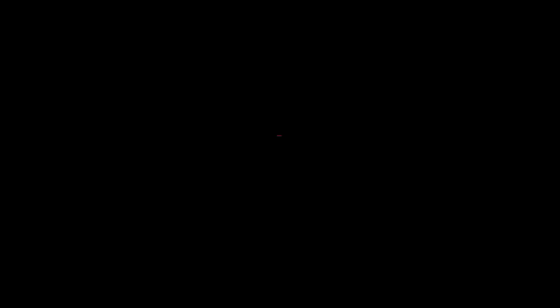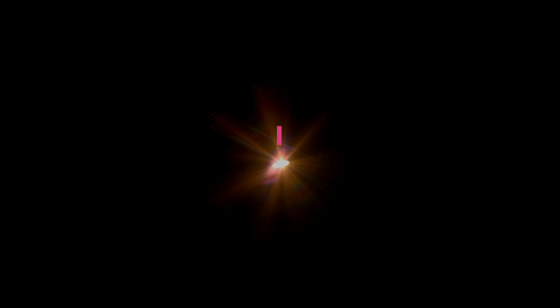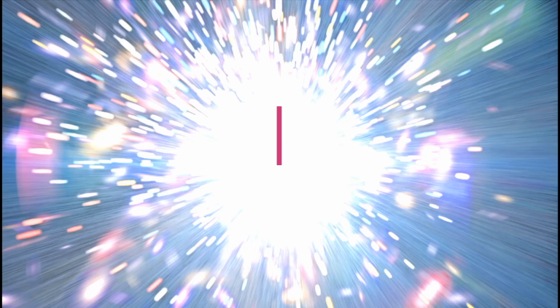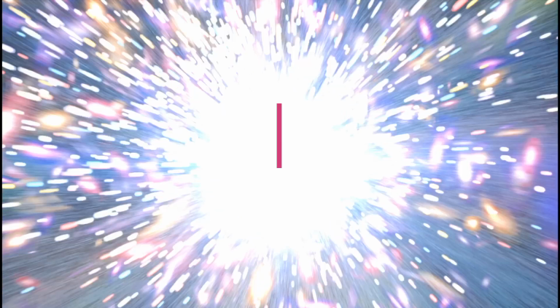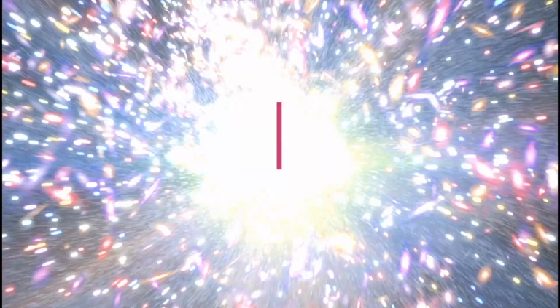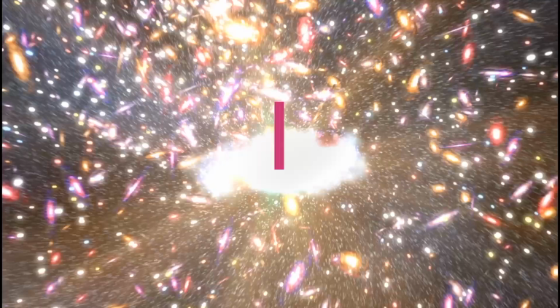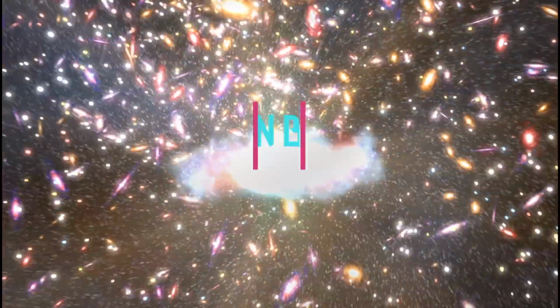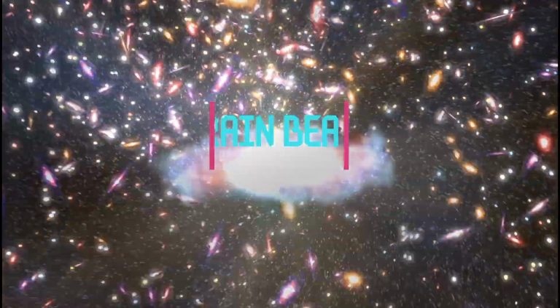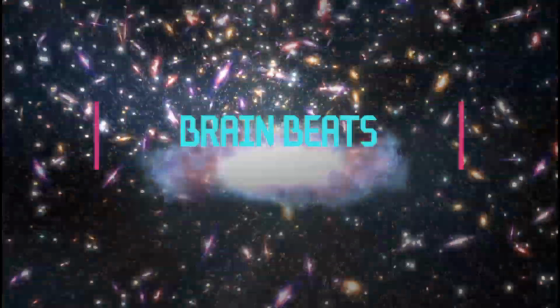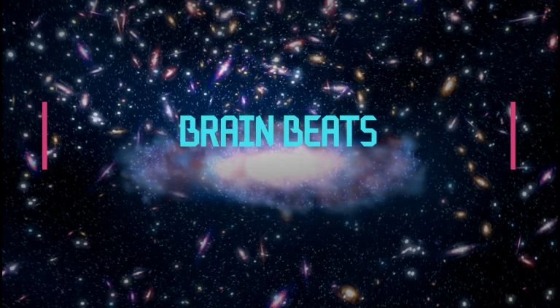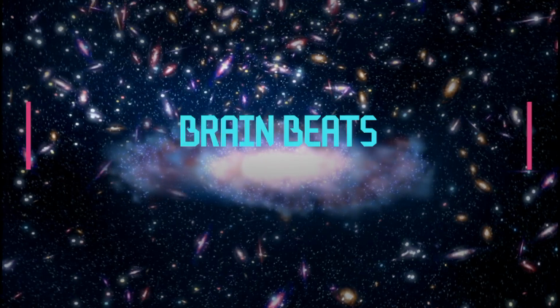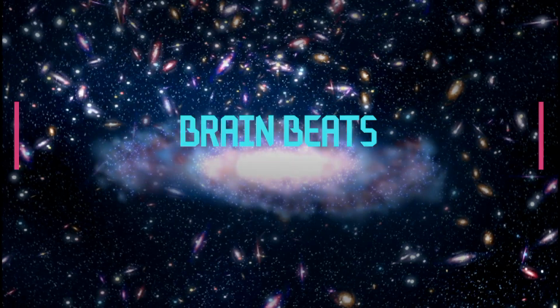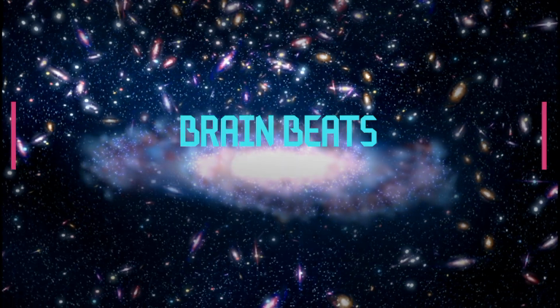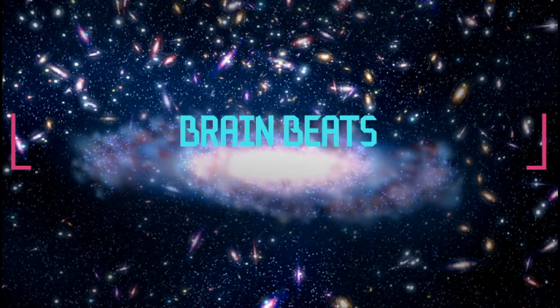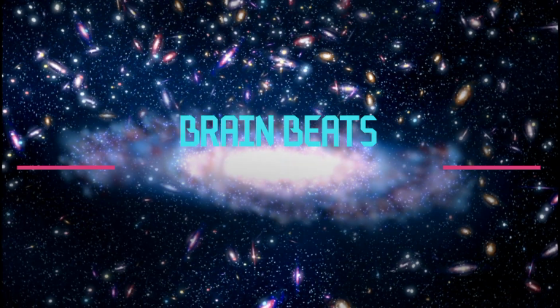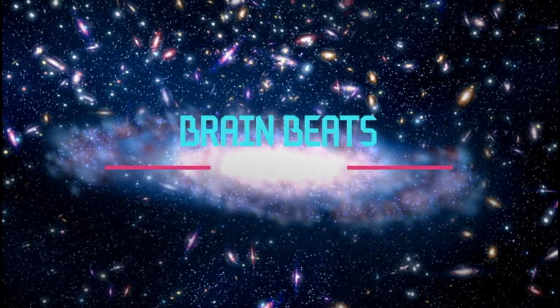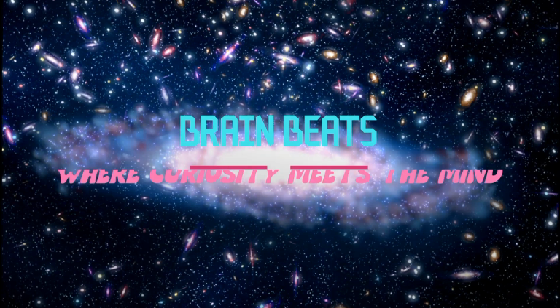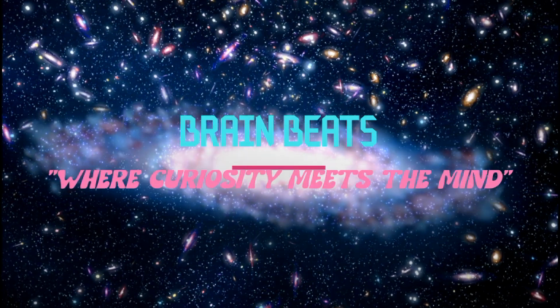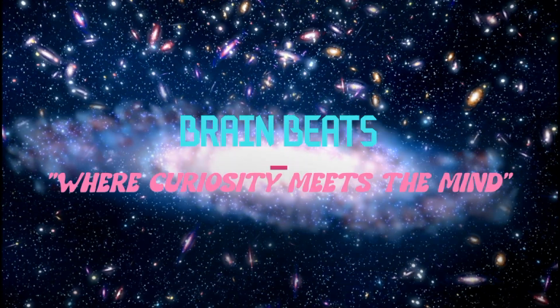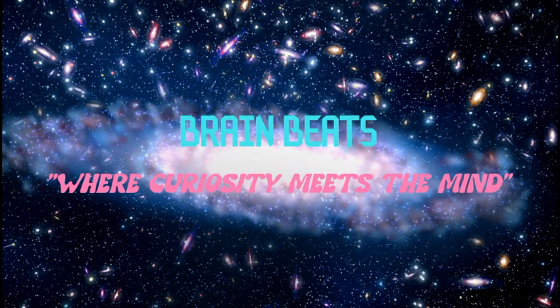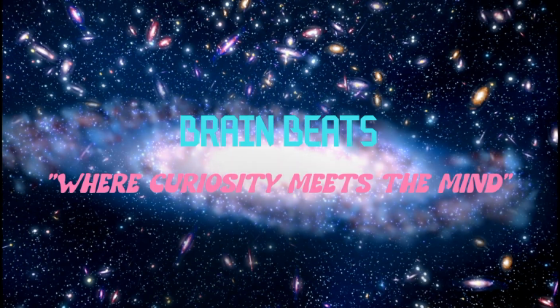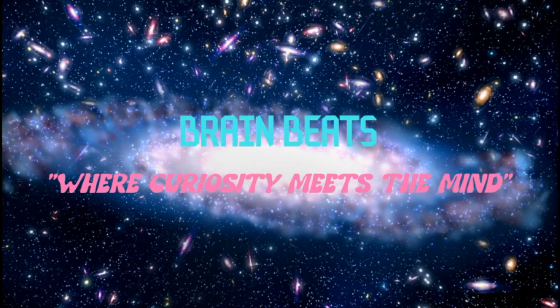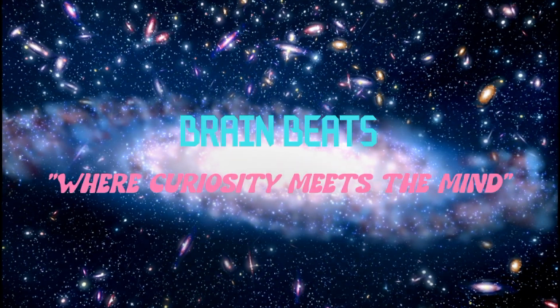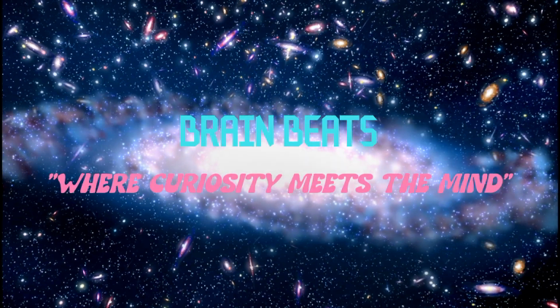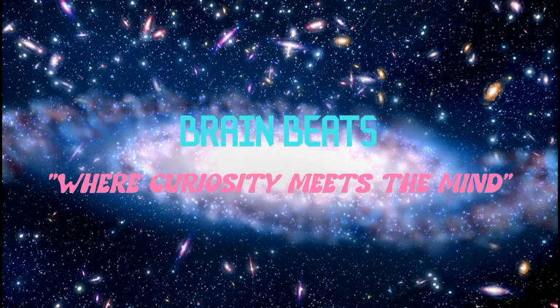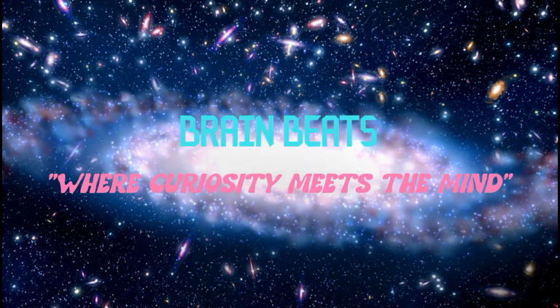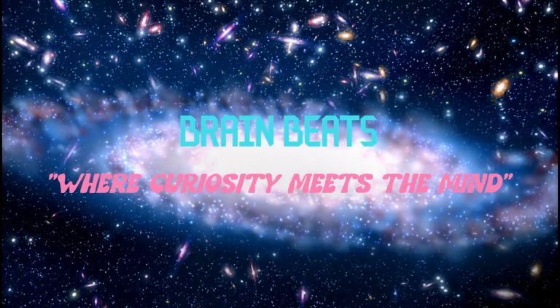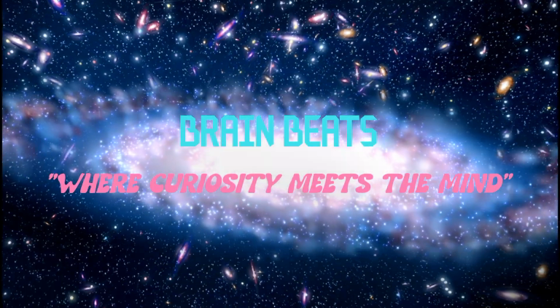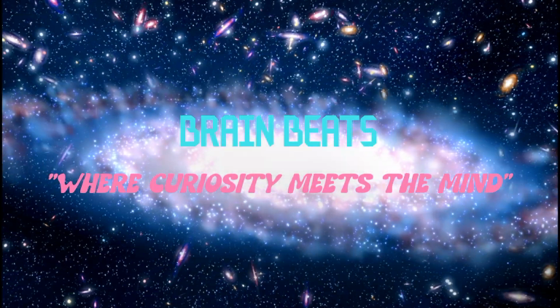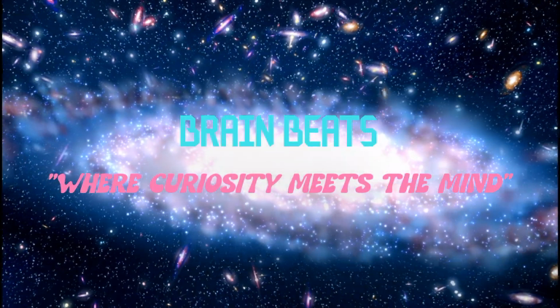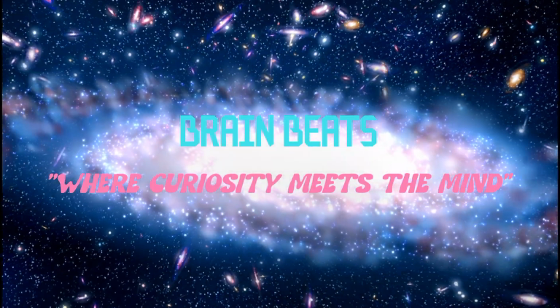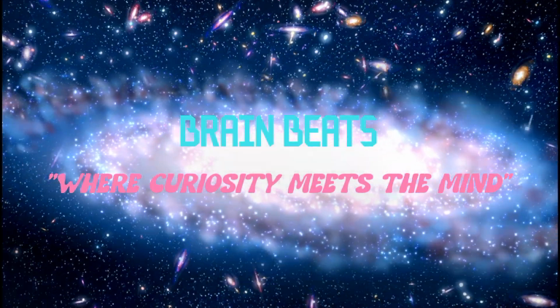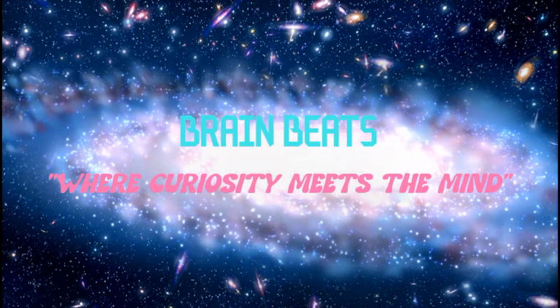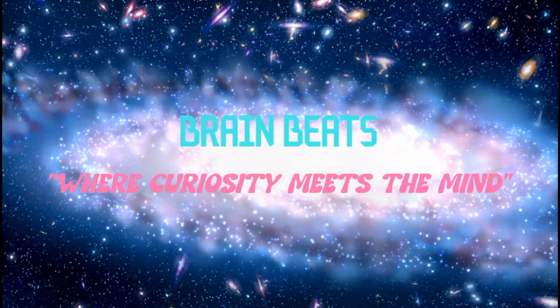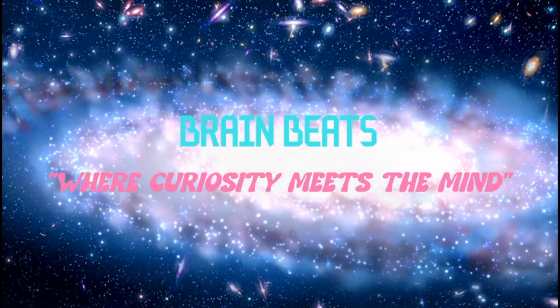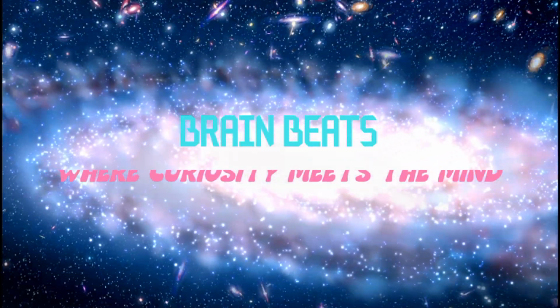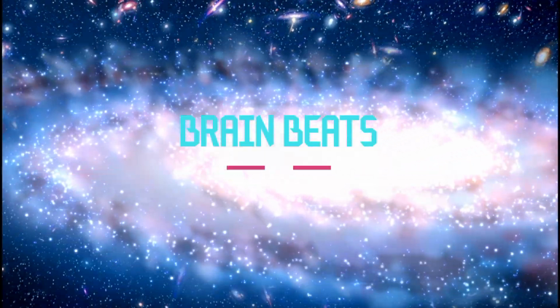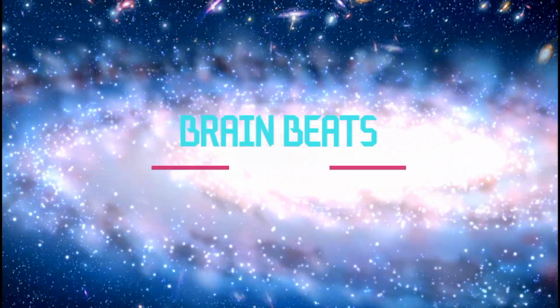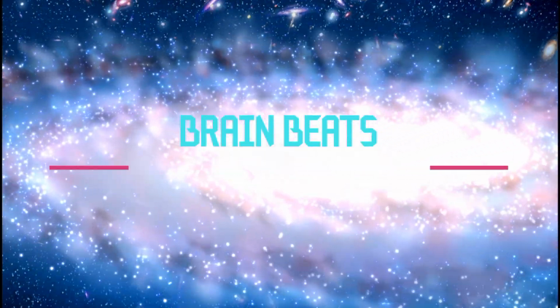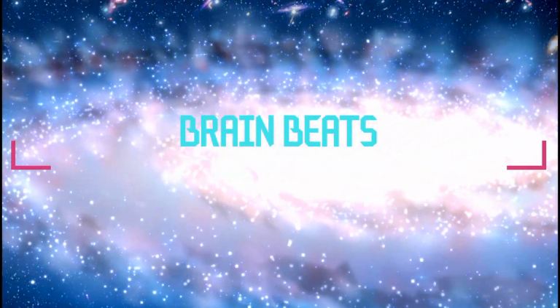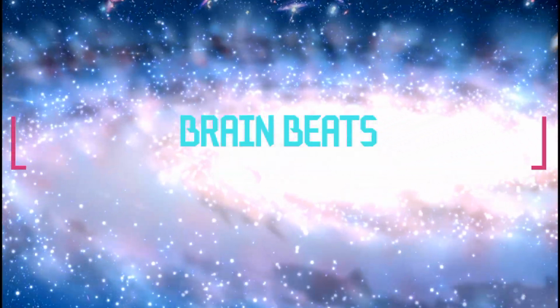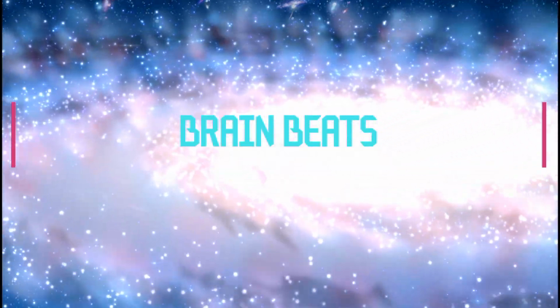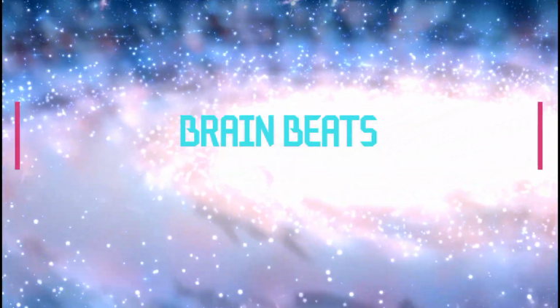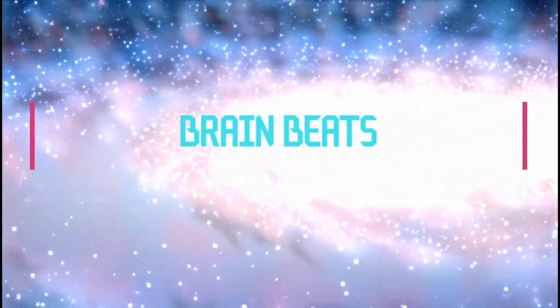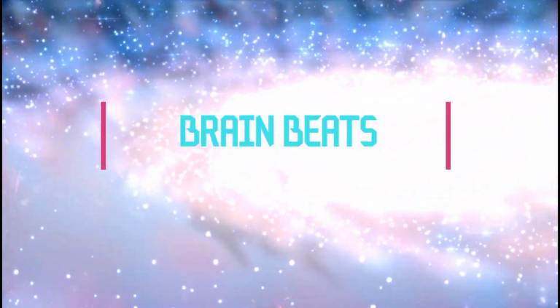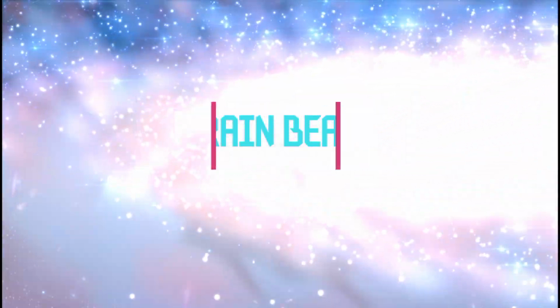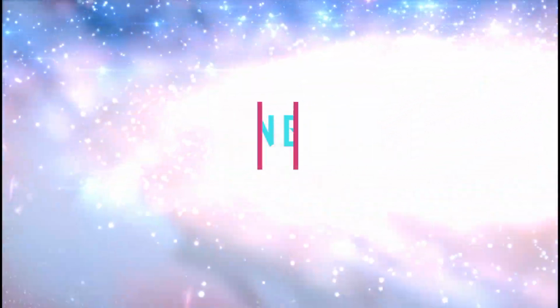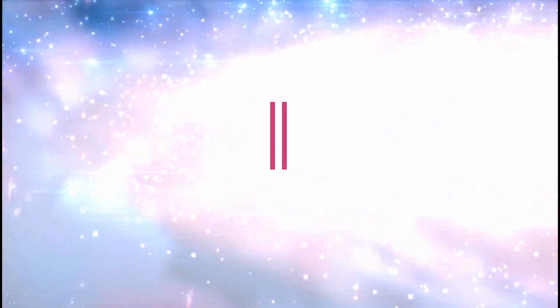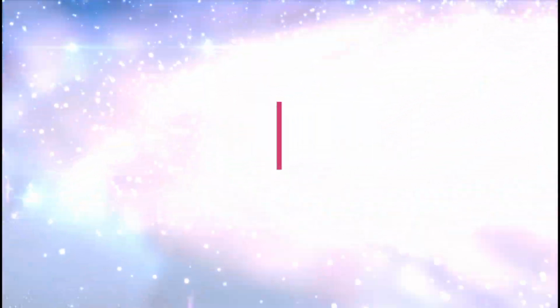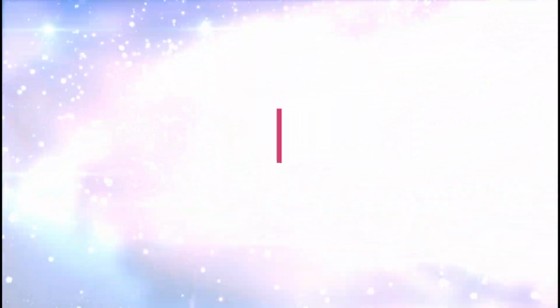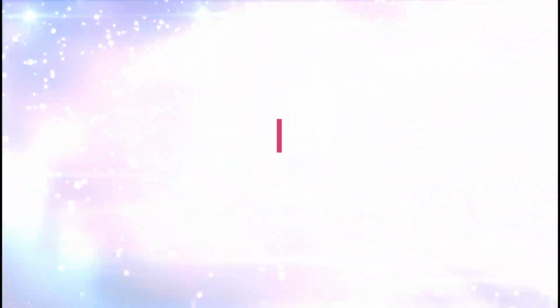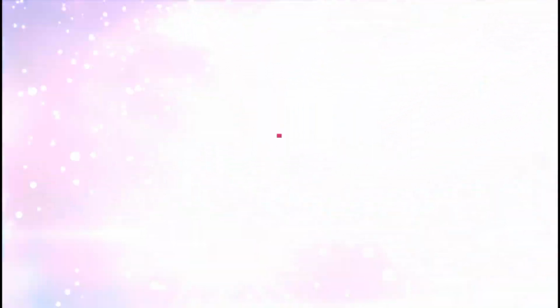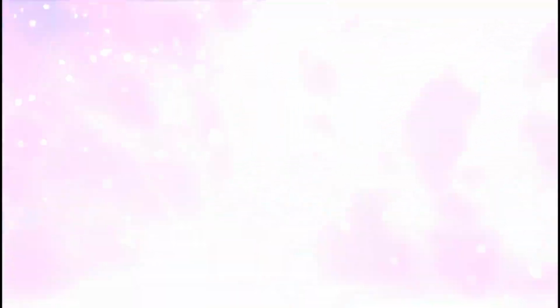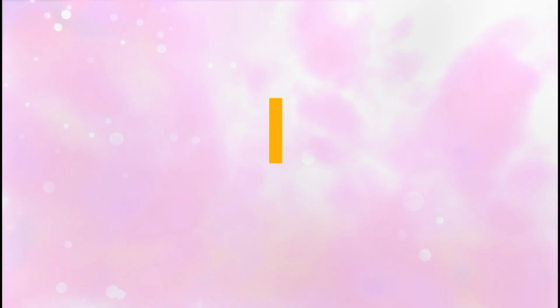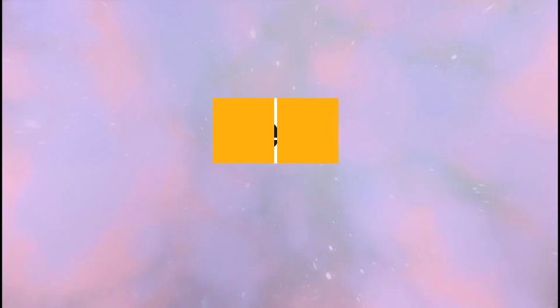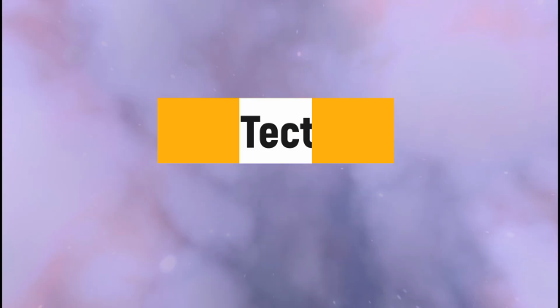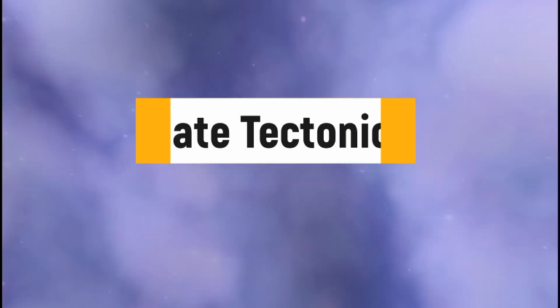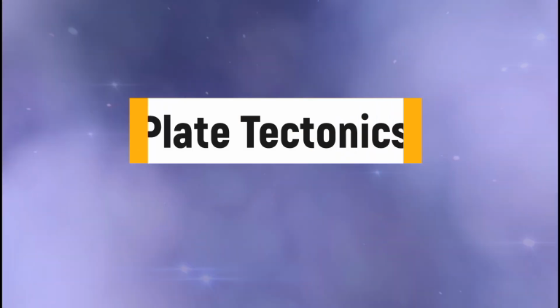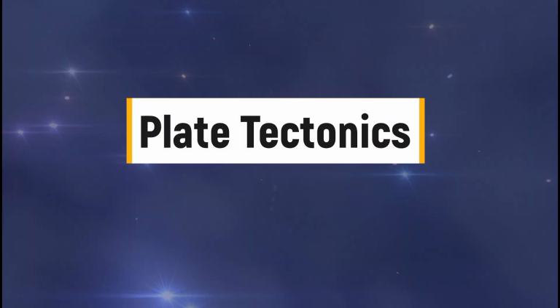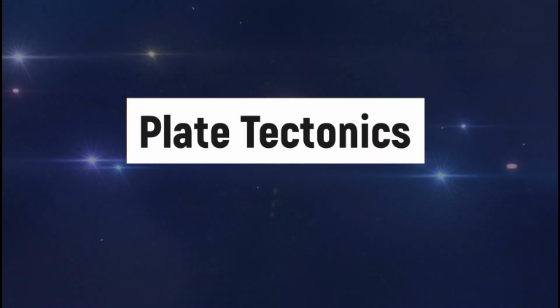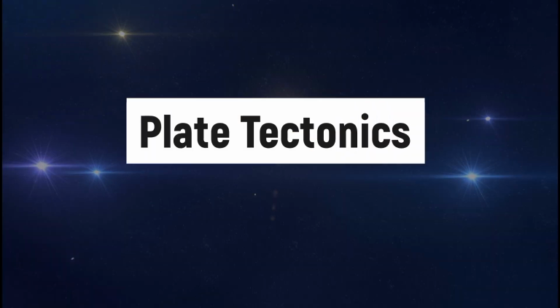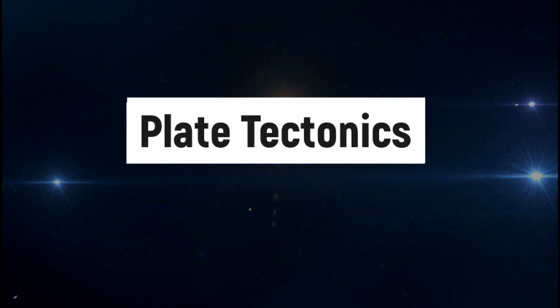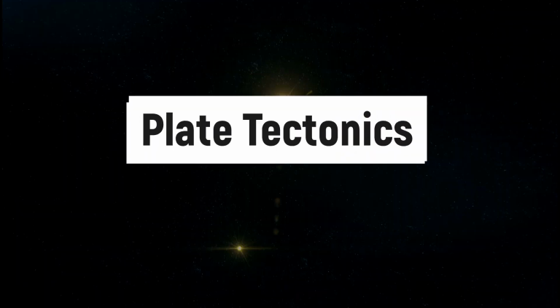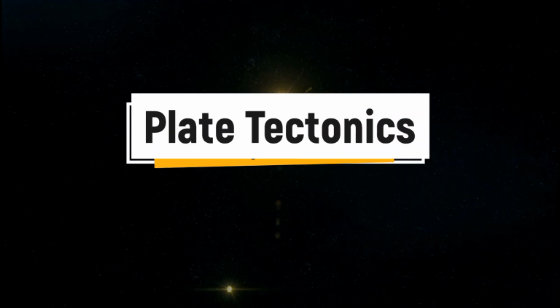Welcome back to BrainBeats, where curiosity meets the mind. Today, let's break down the Earth's dynamic dance: plate tectonics.